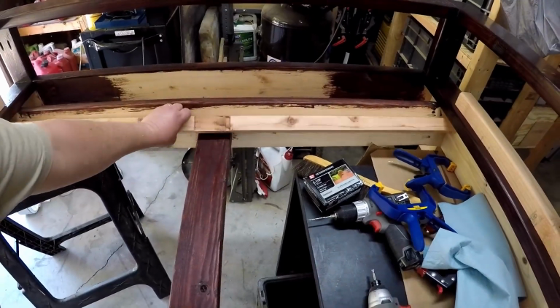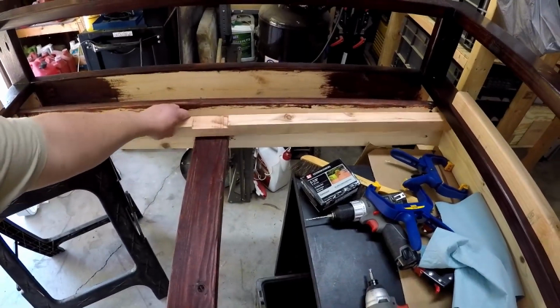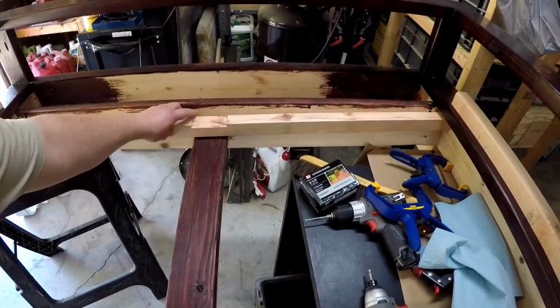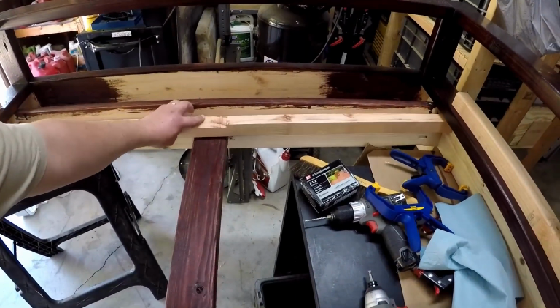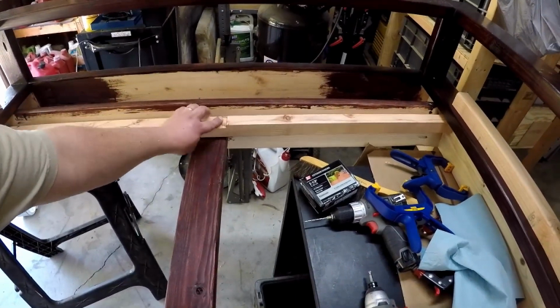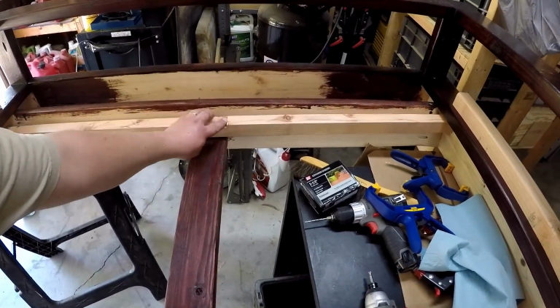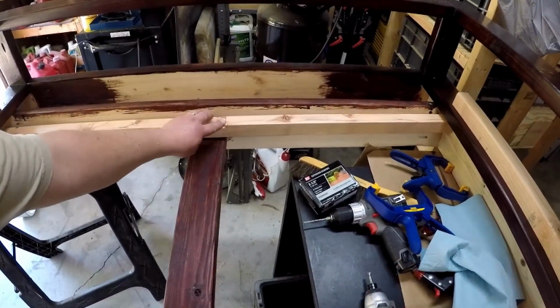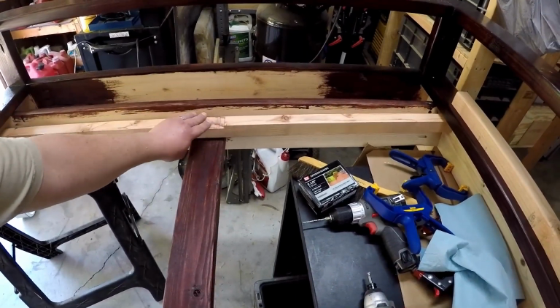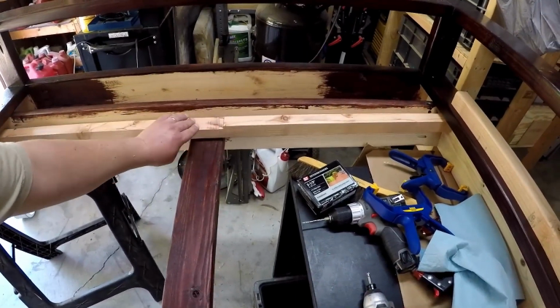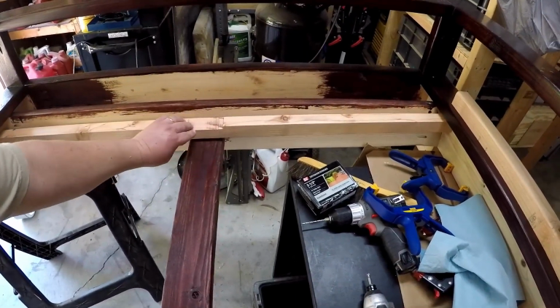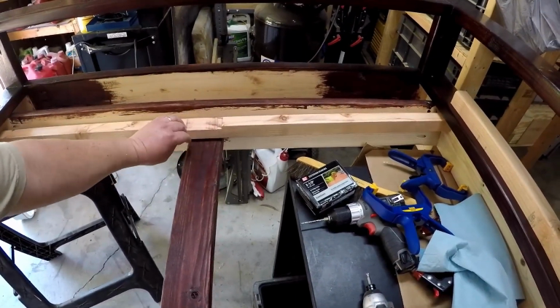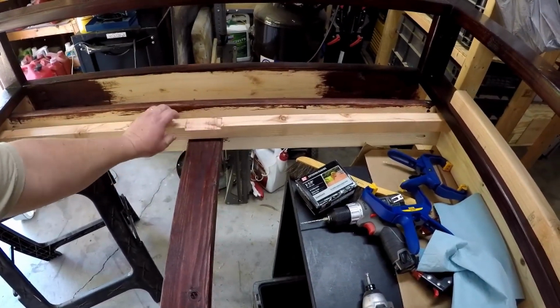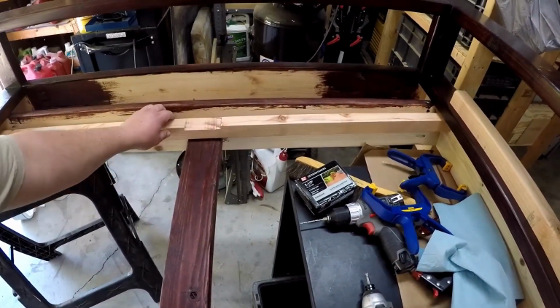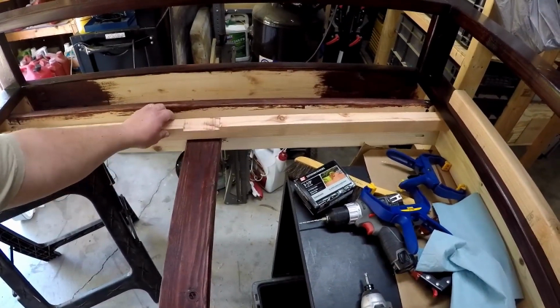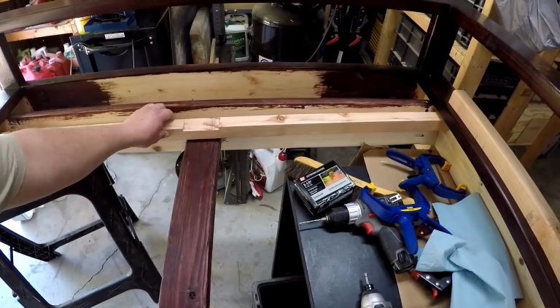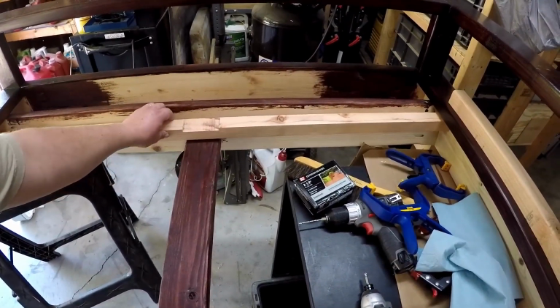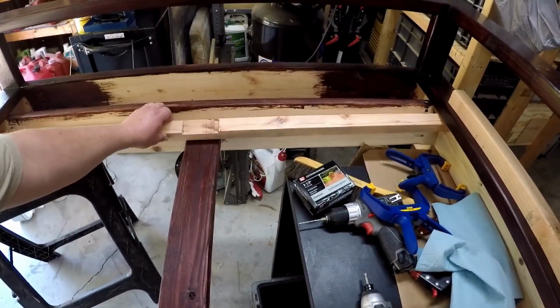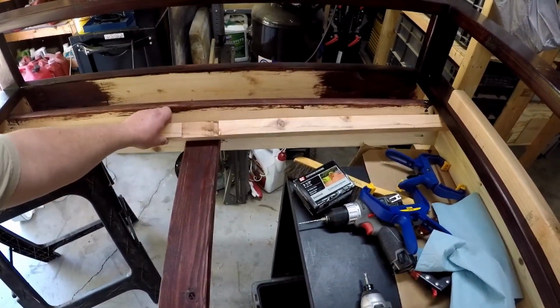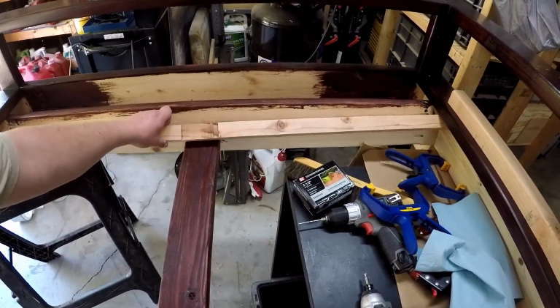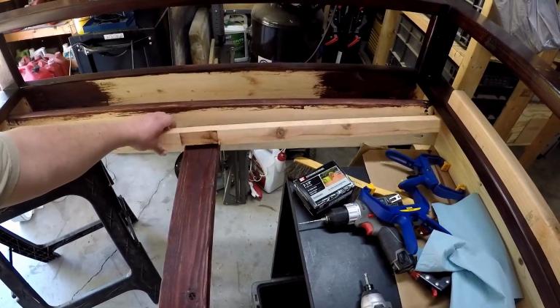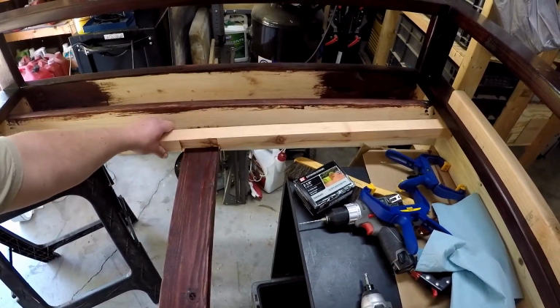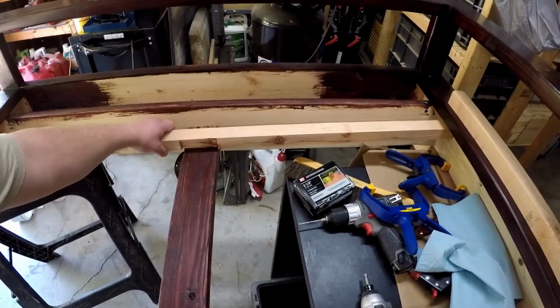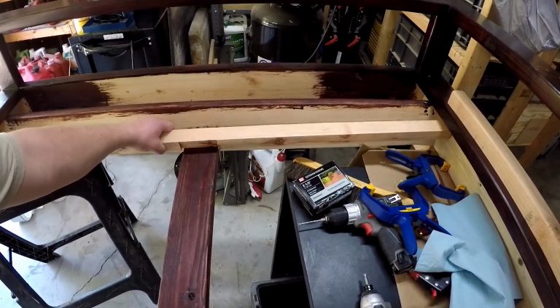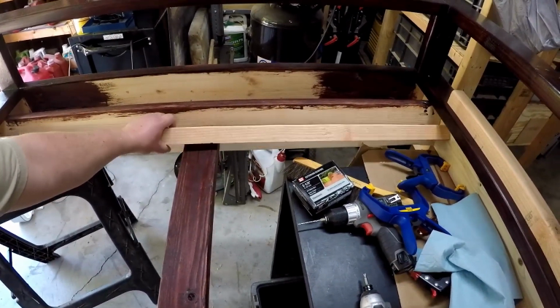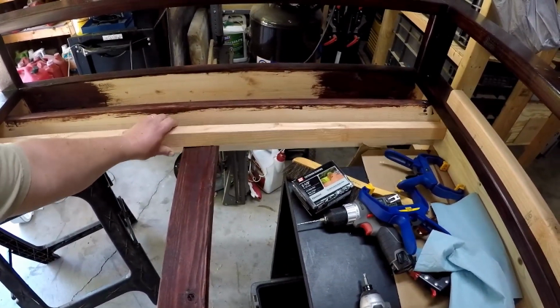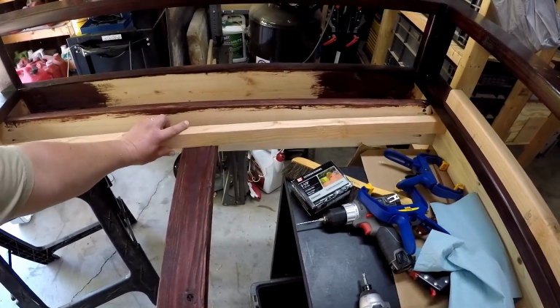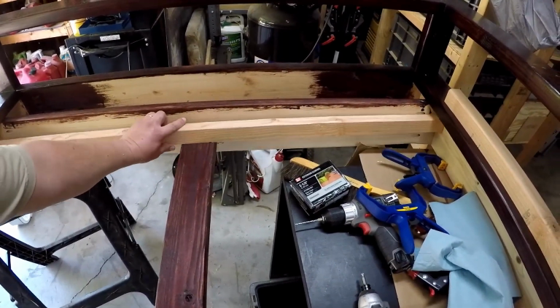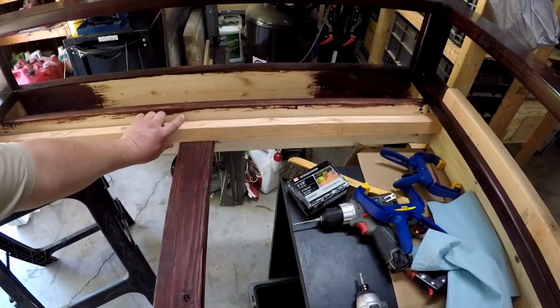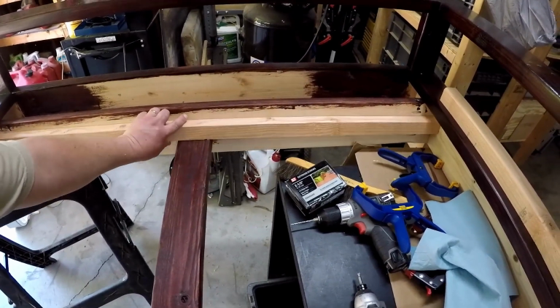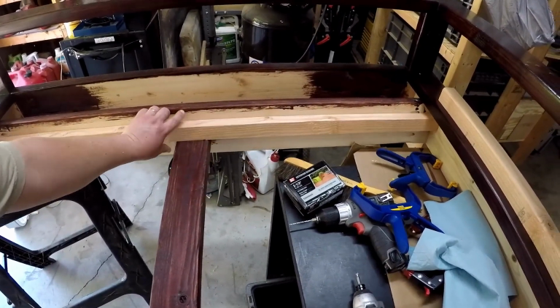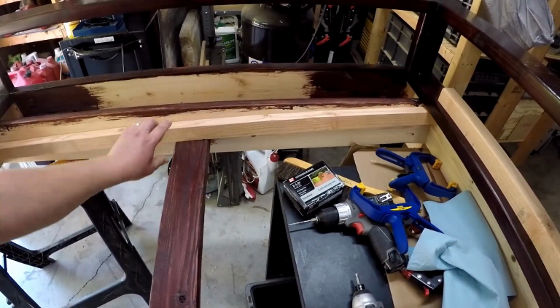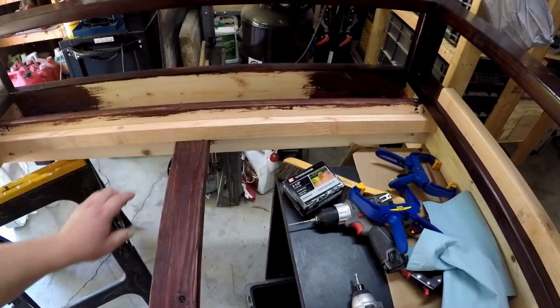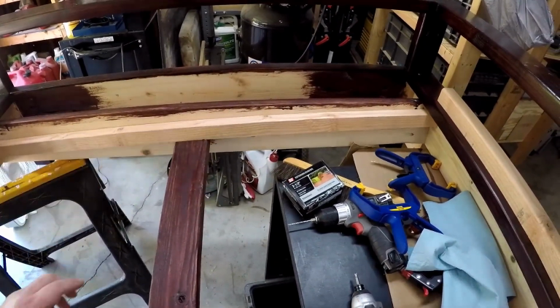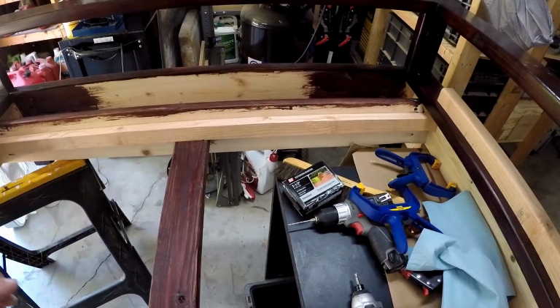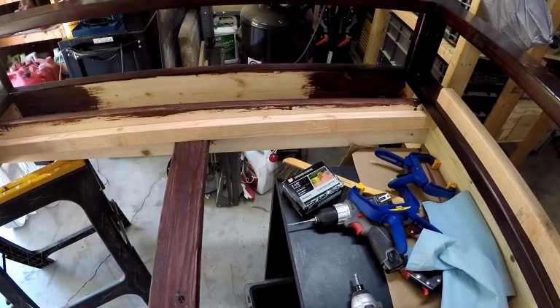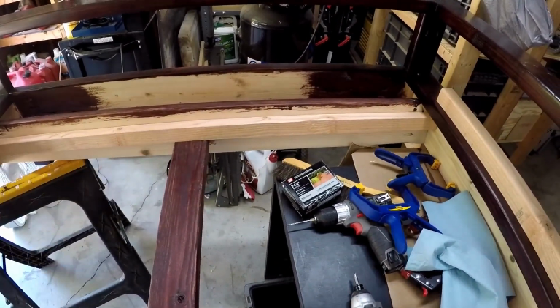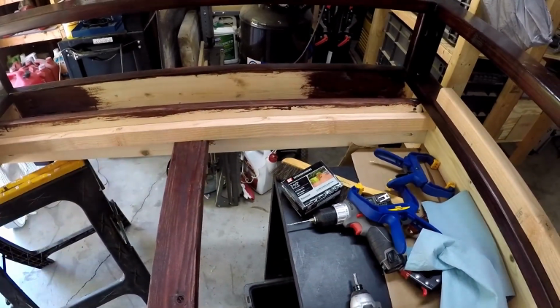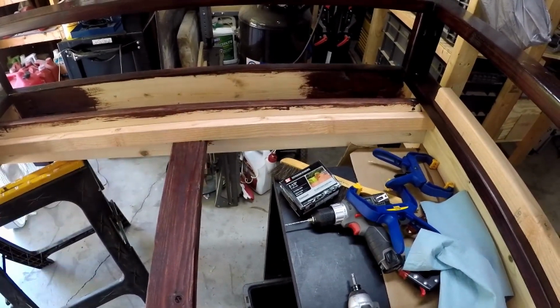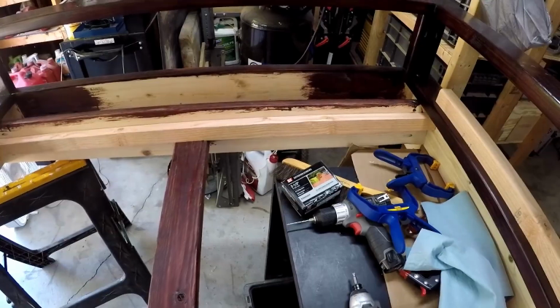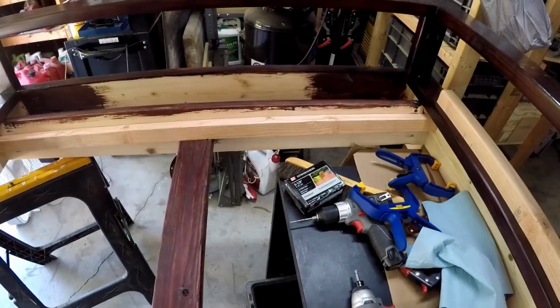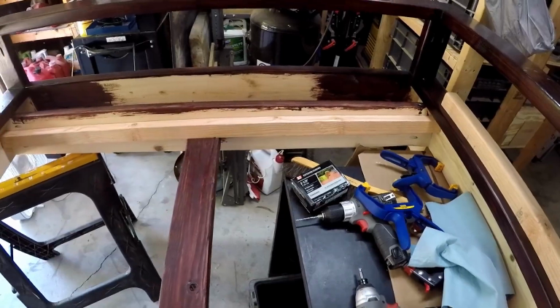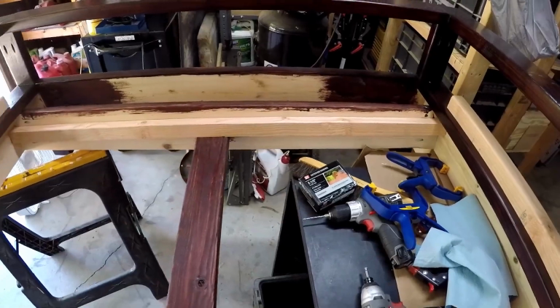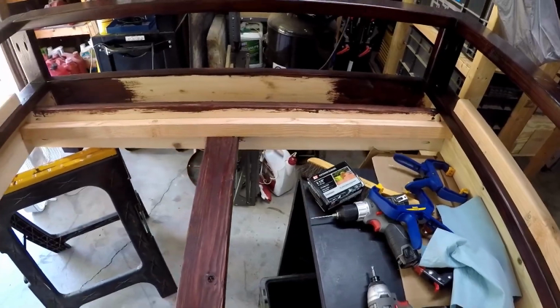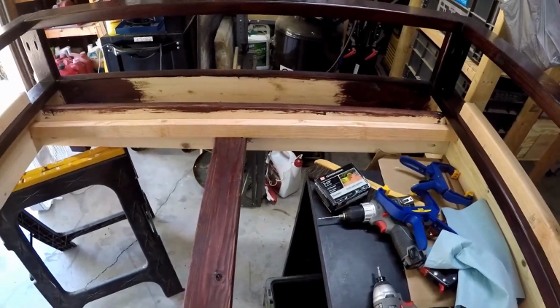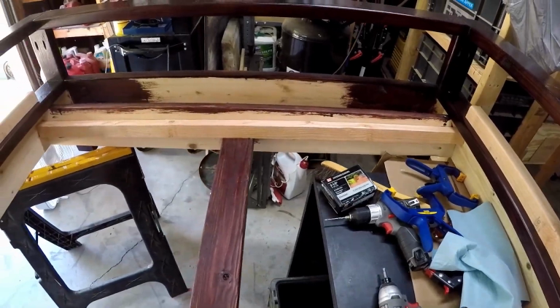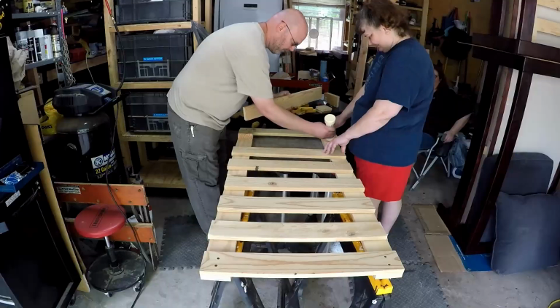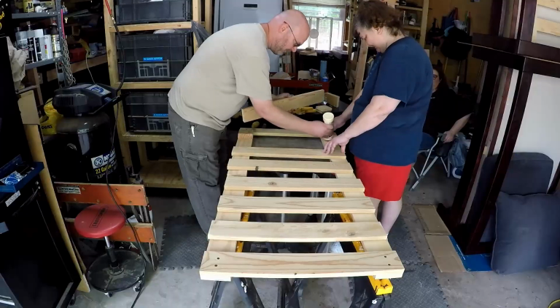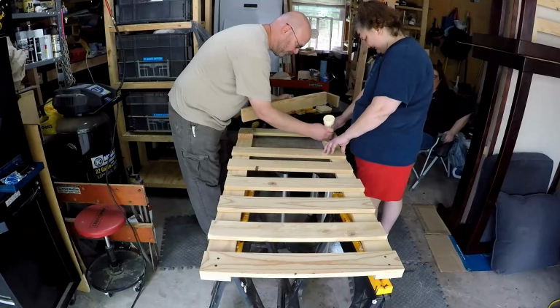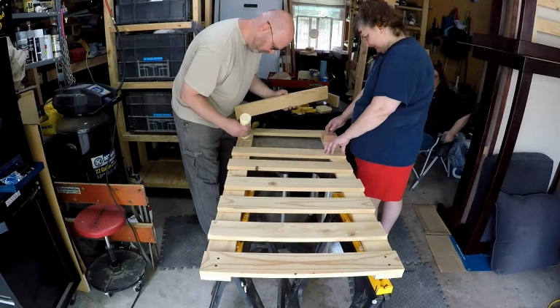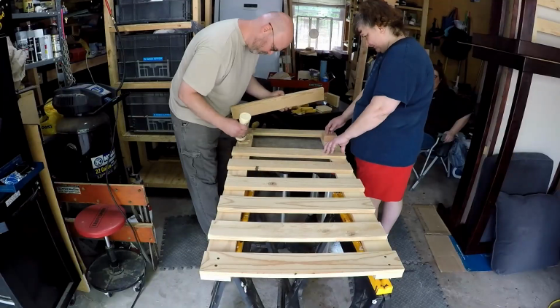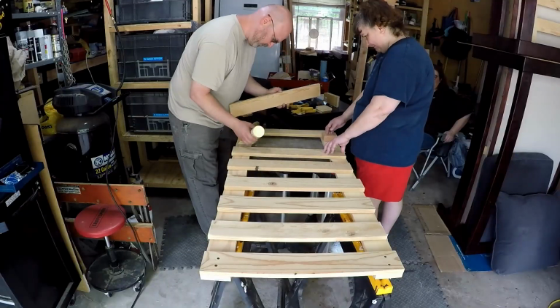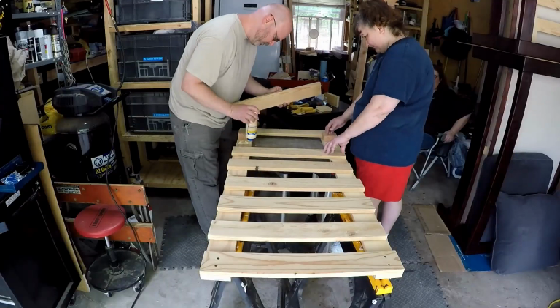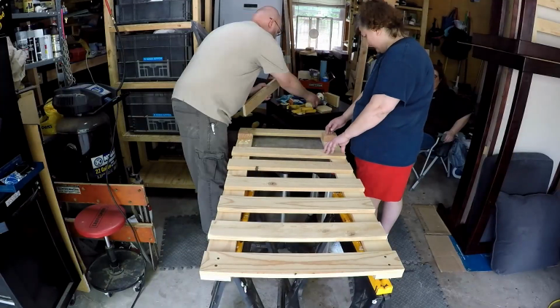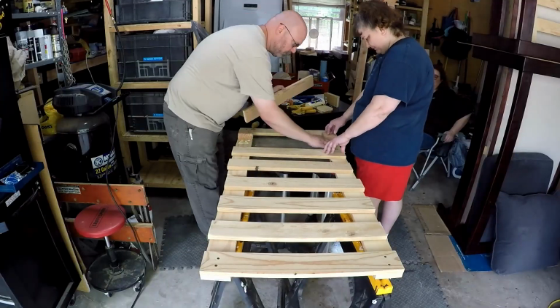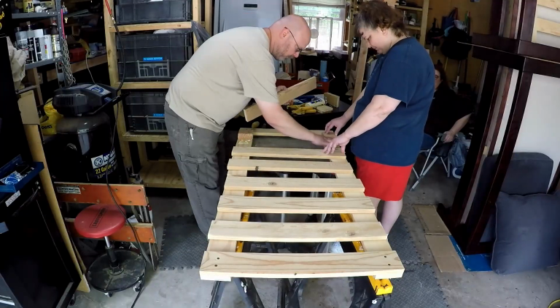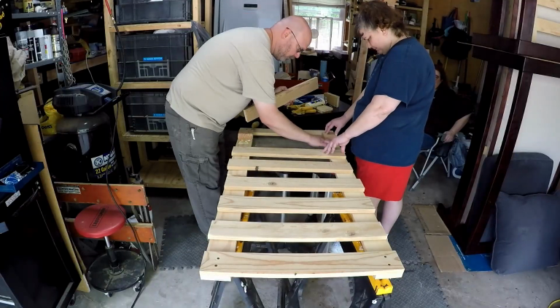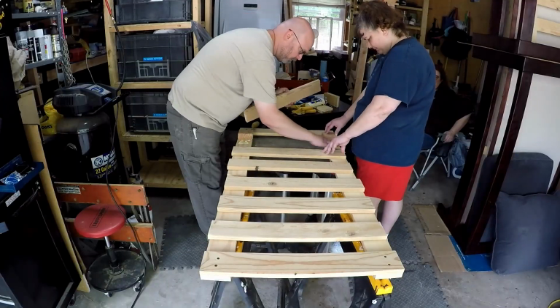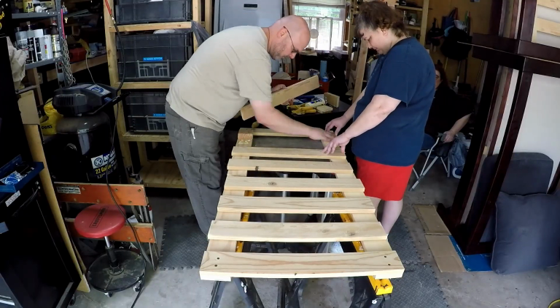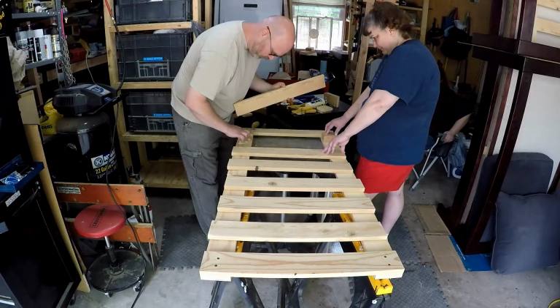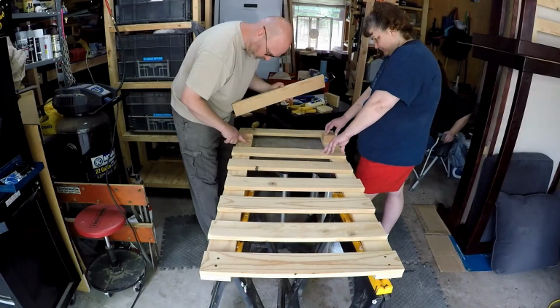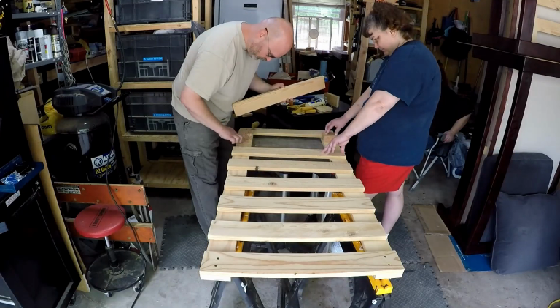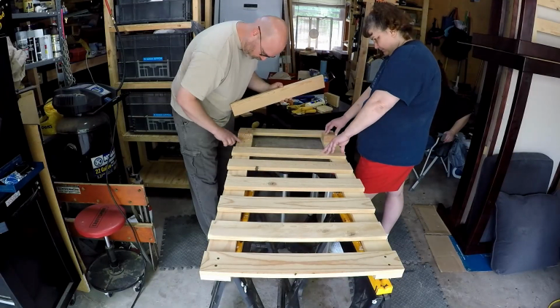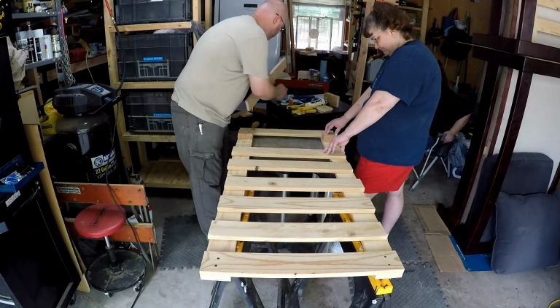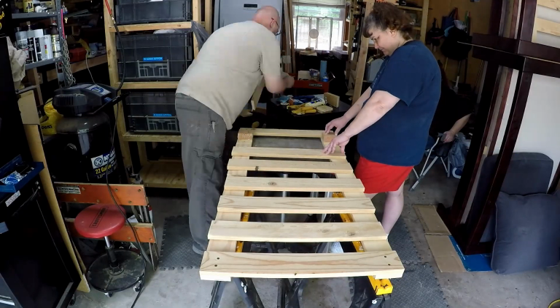Because the loveseat has this extra support in the center, I had to notch the back support for the canvas to keep the same recline as the chair.